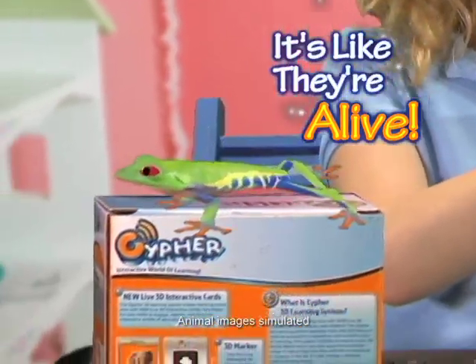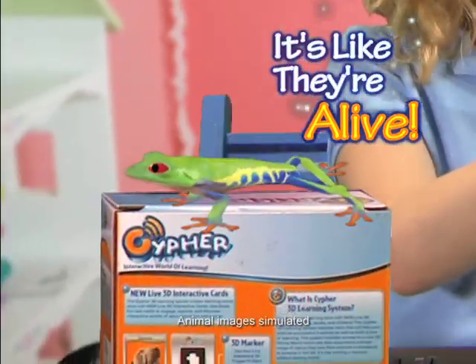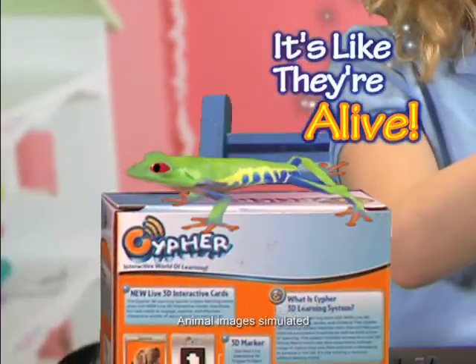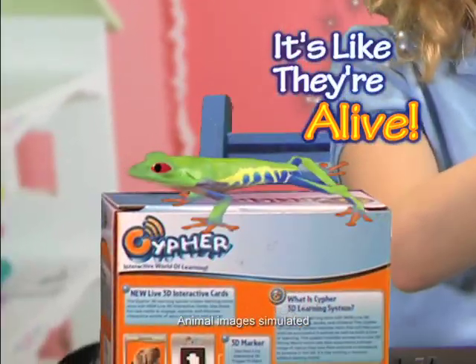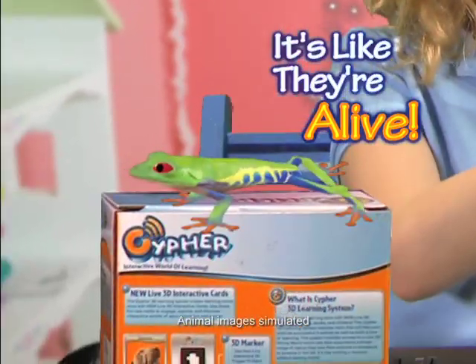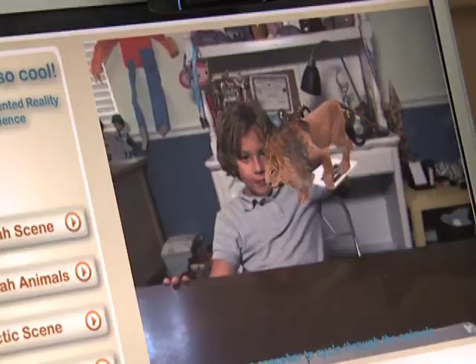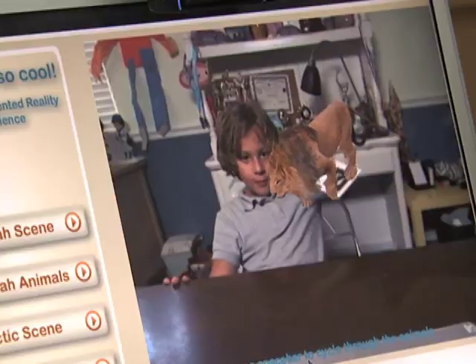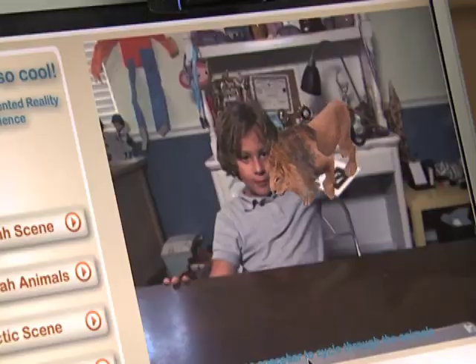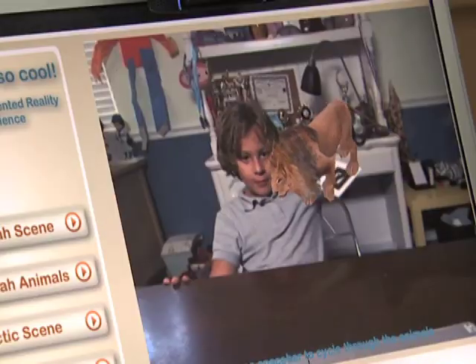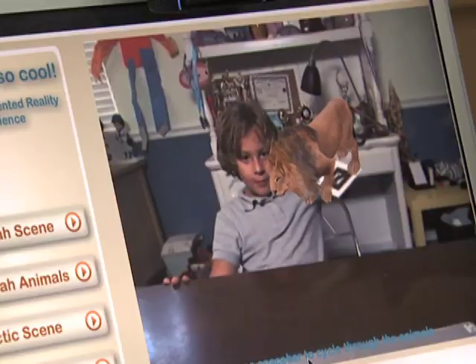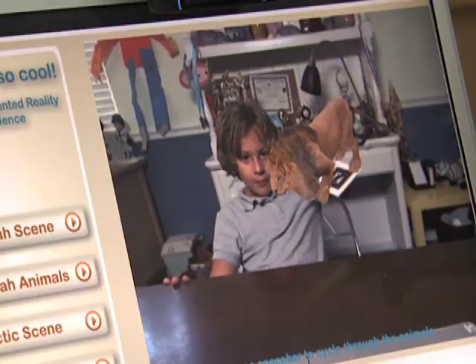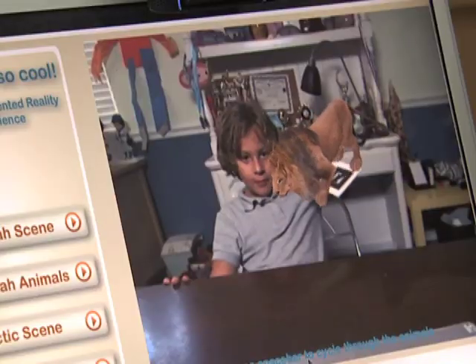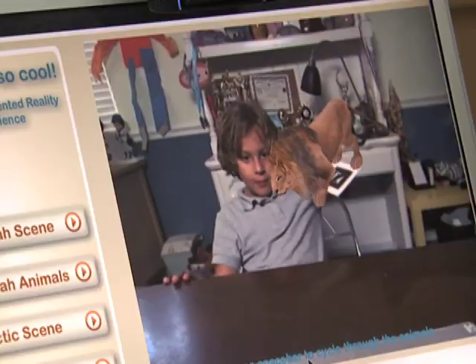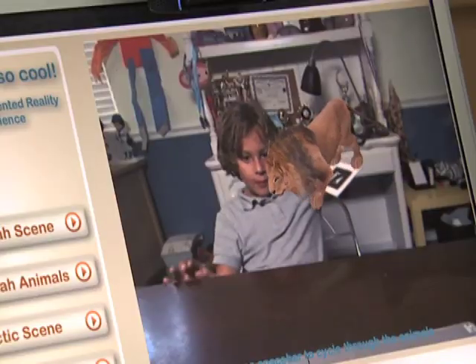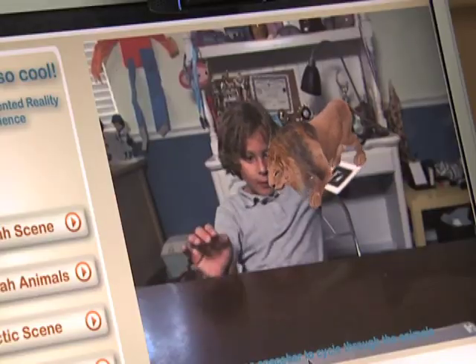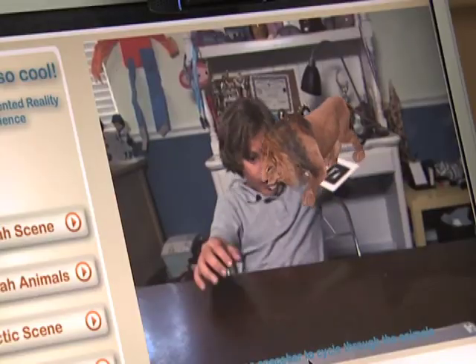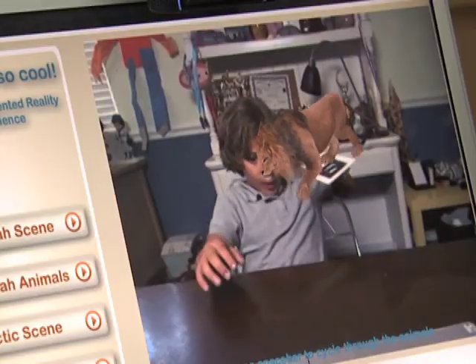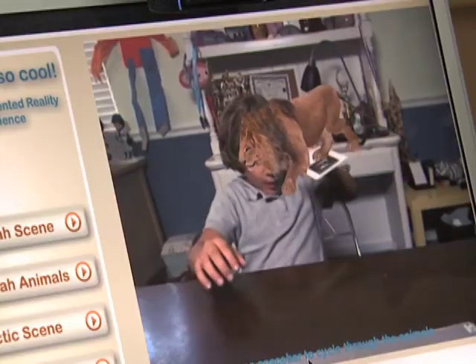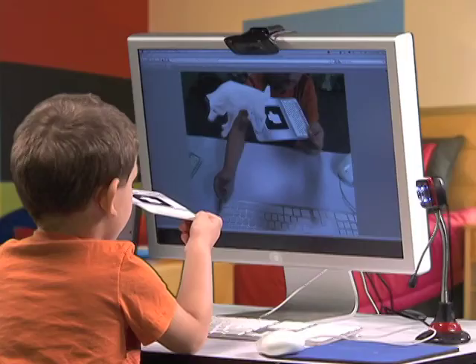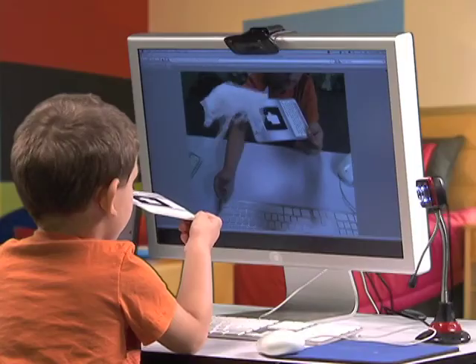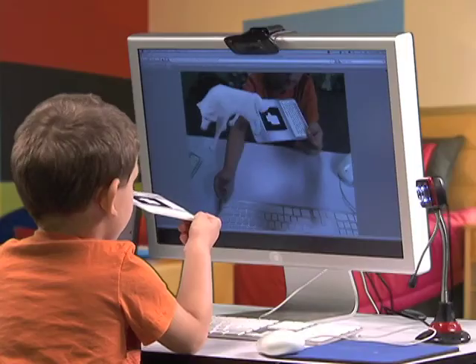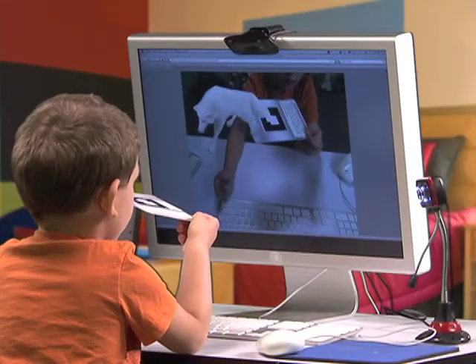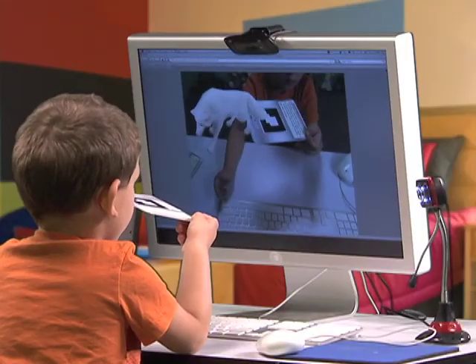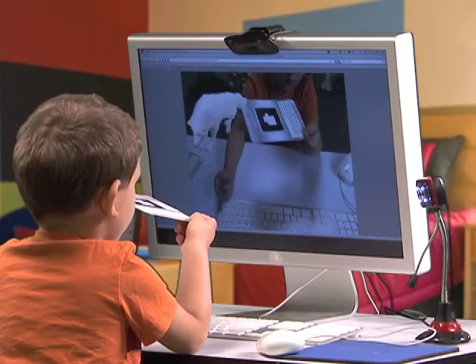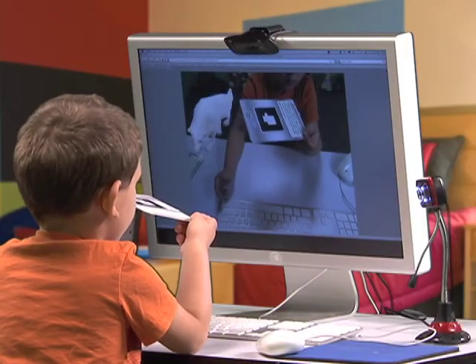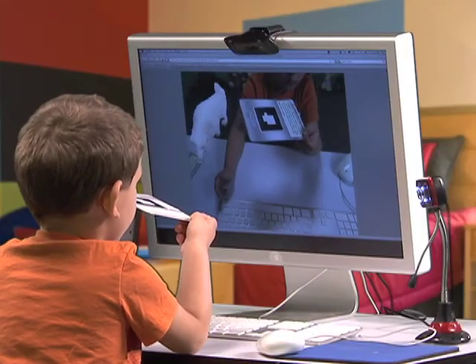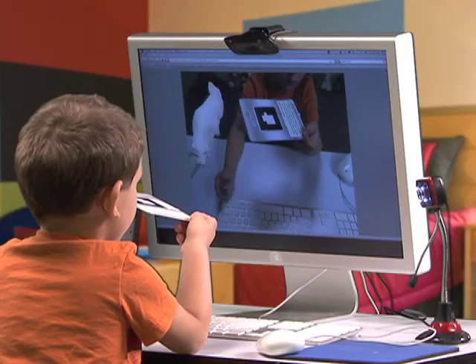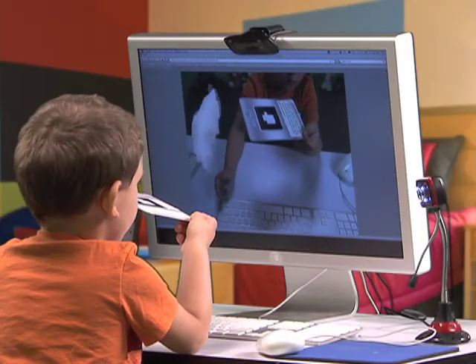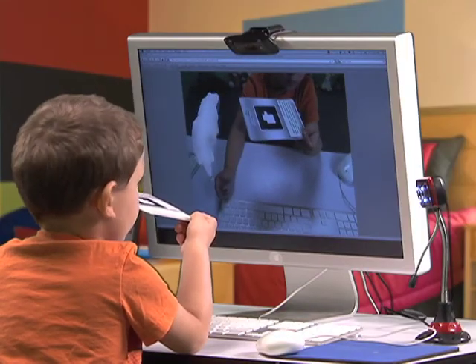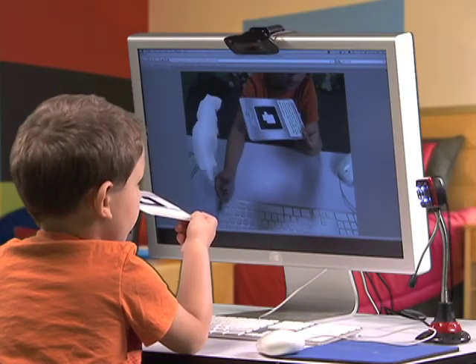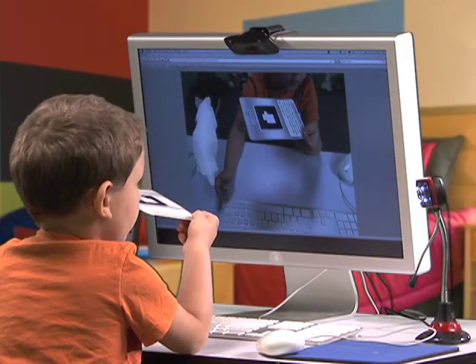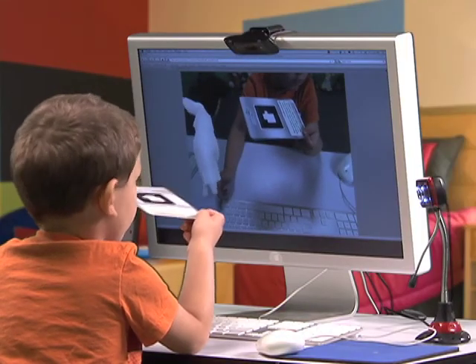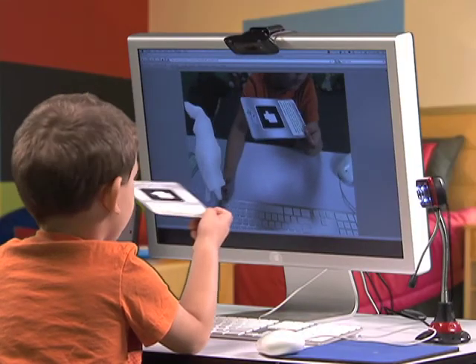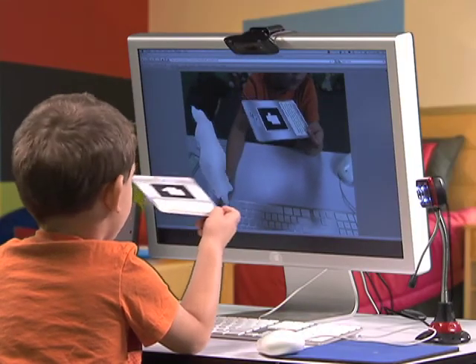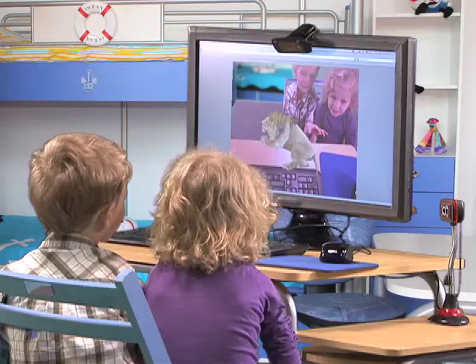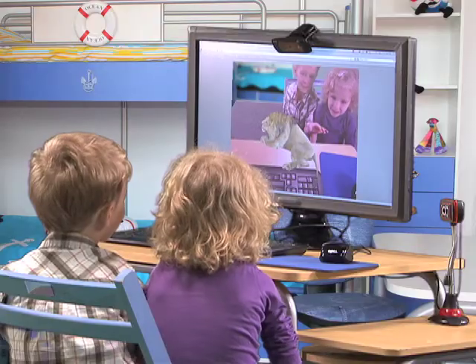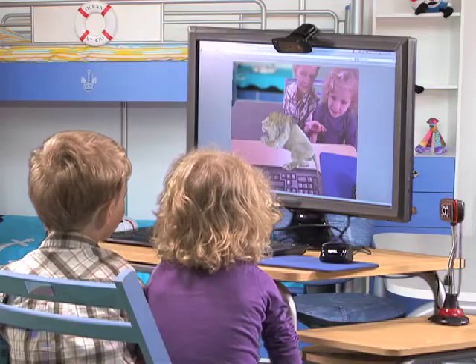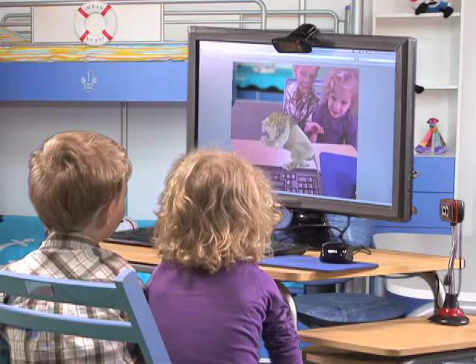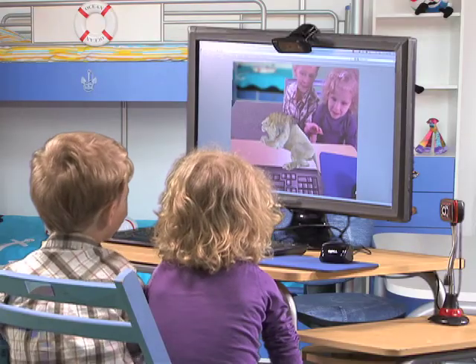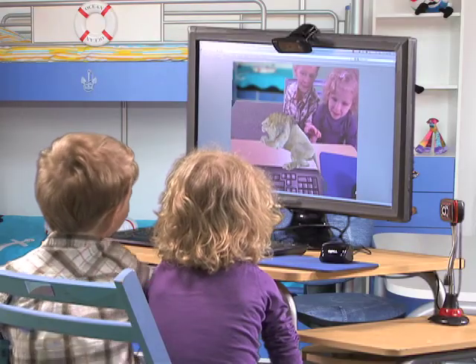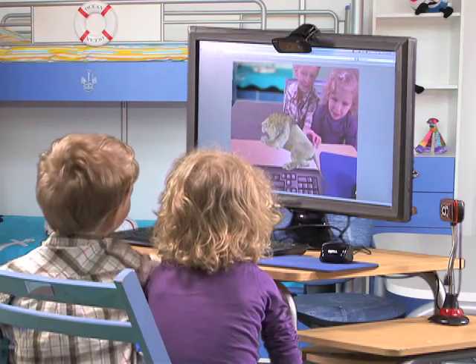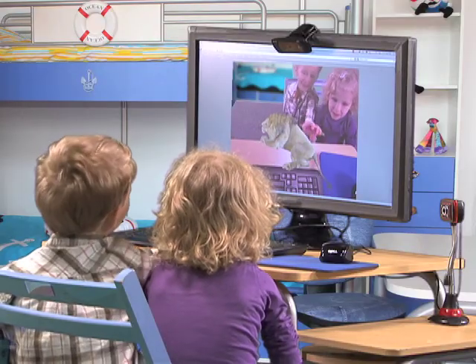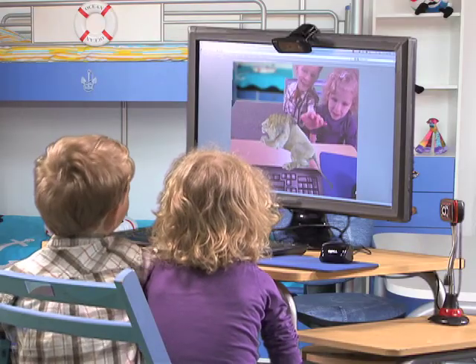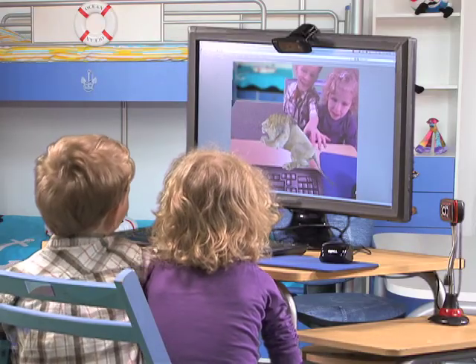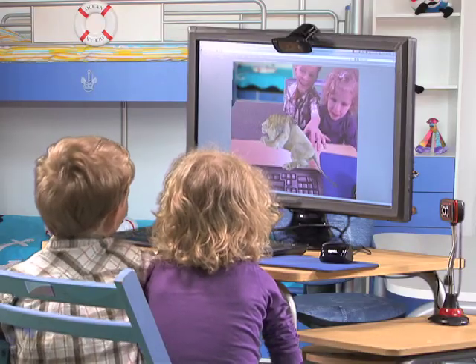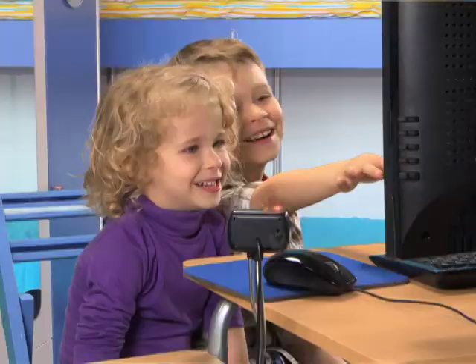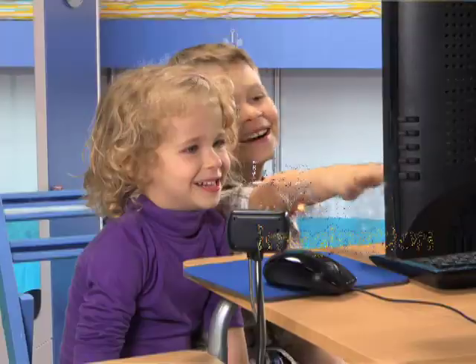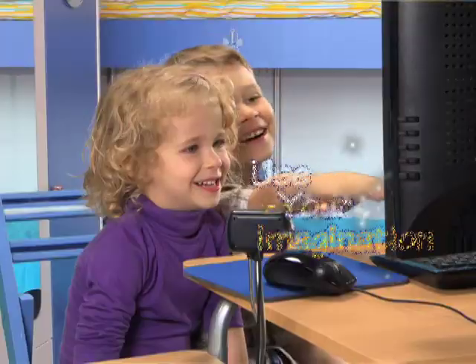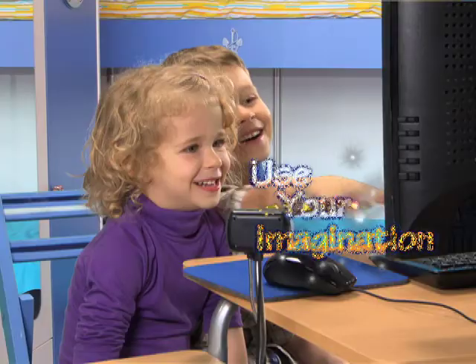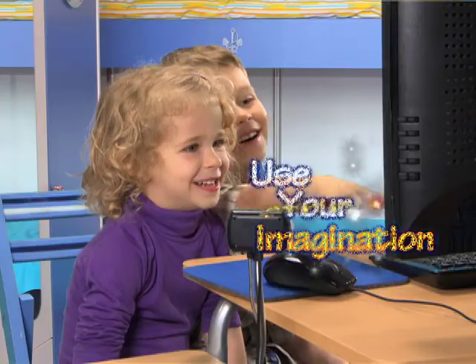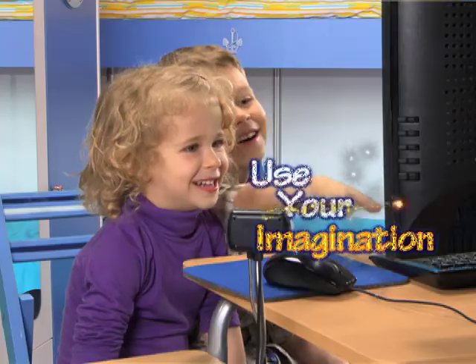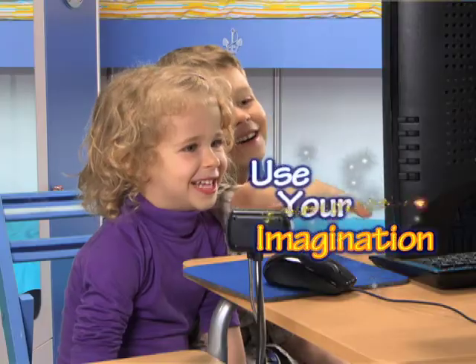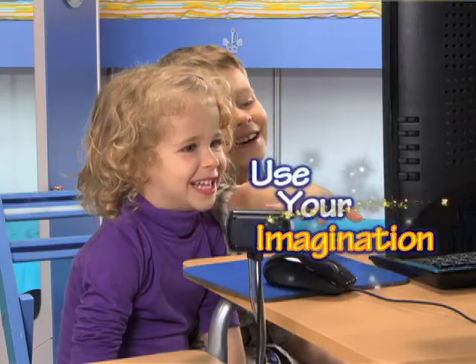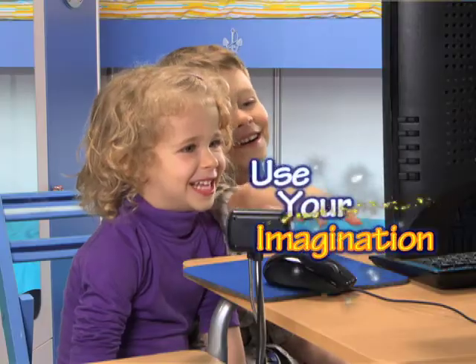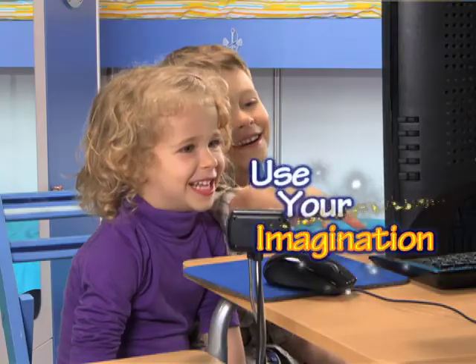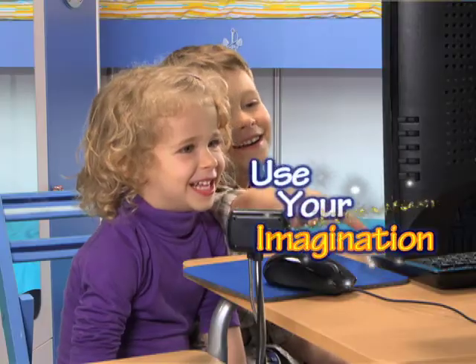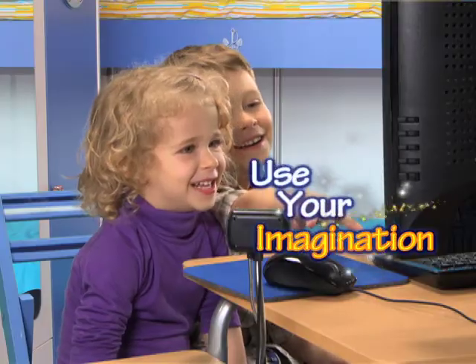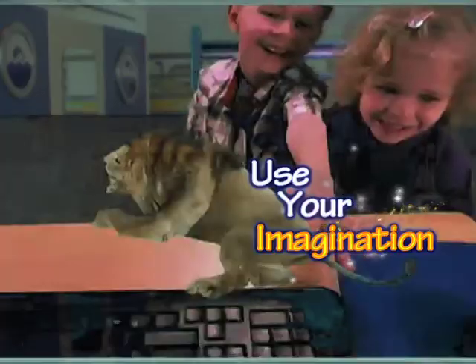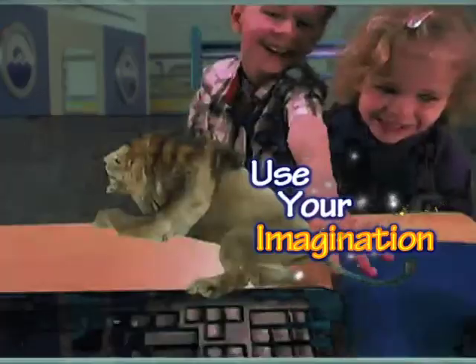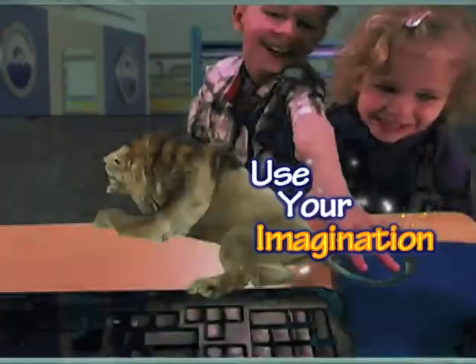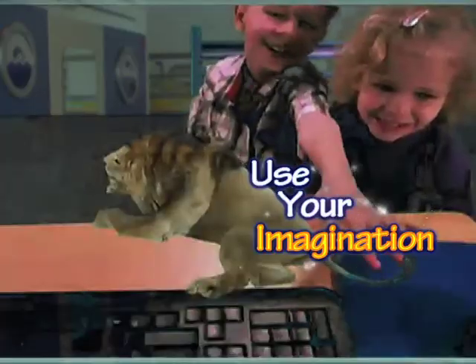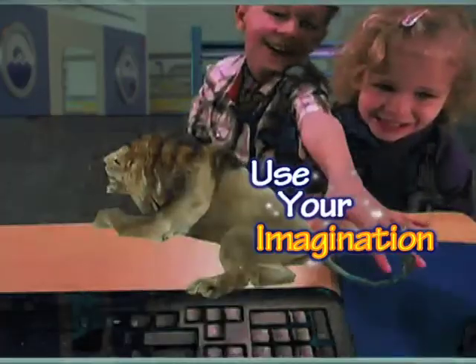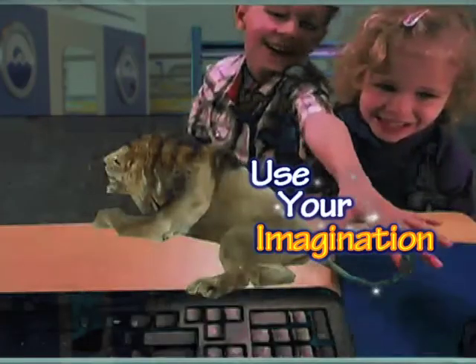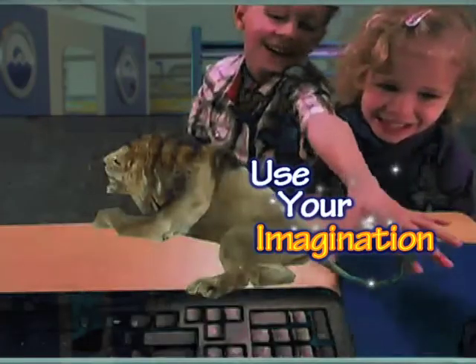Sit him on your shoulder, or let it walk across the desk. With Cypher, your imagination is your only limitation.